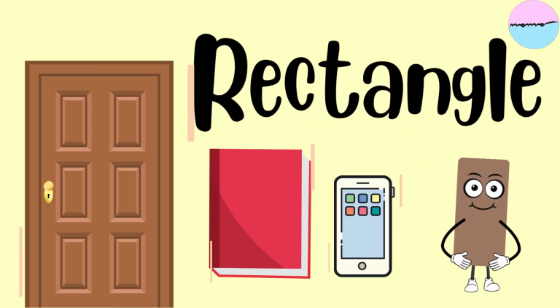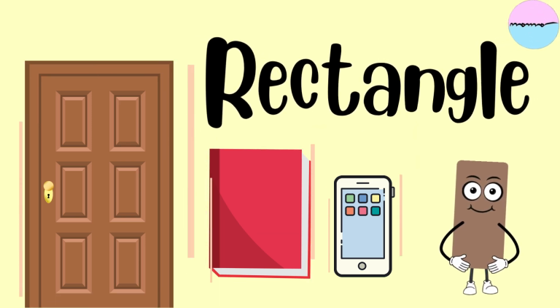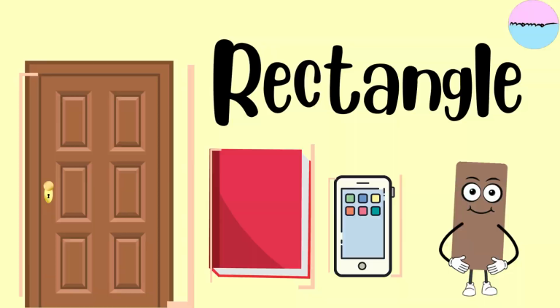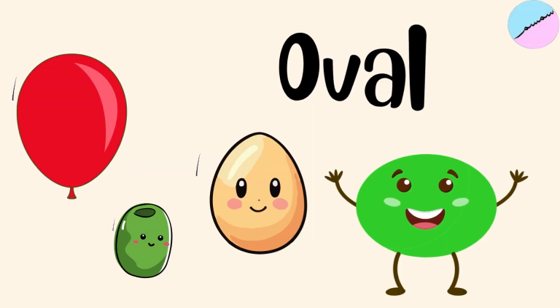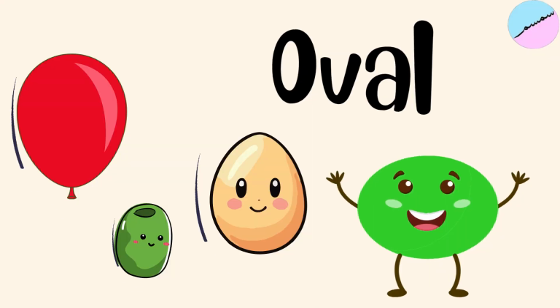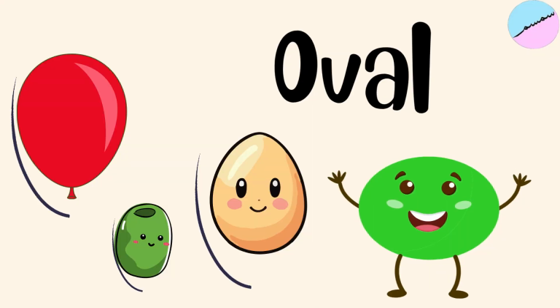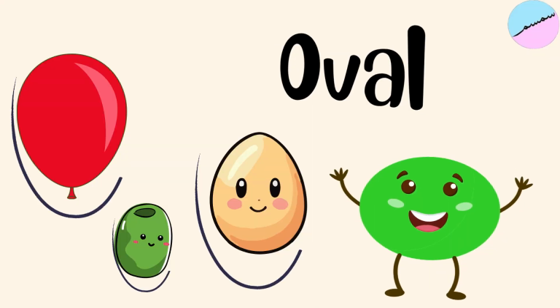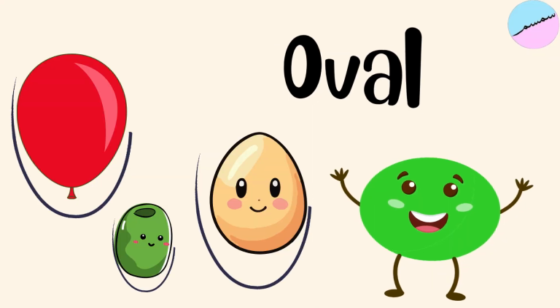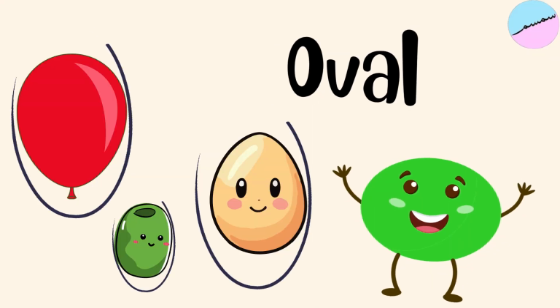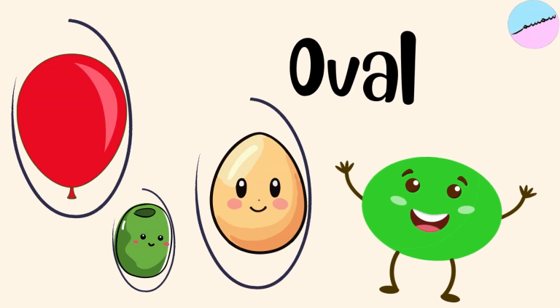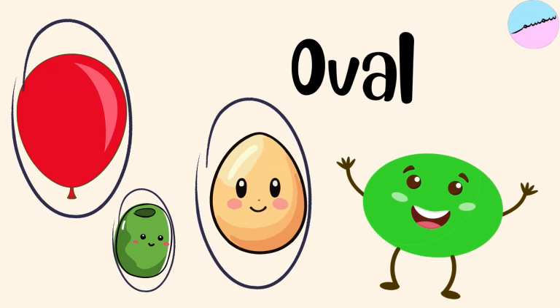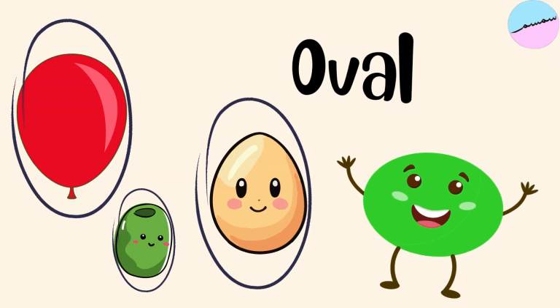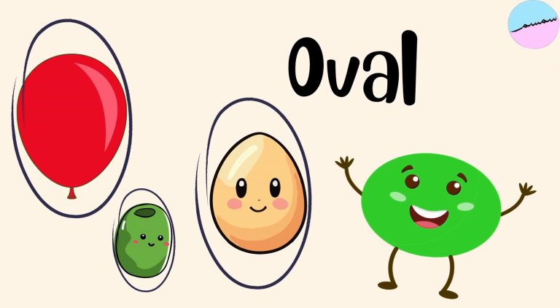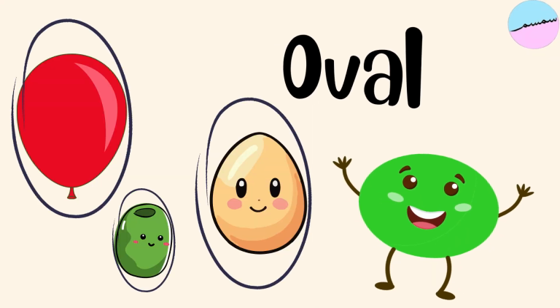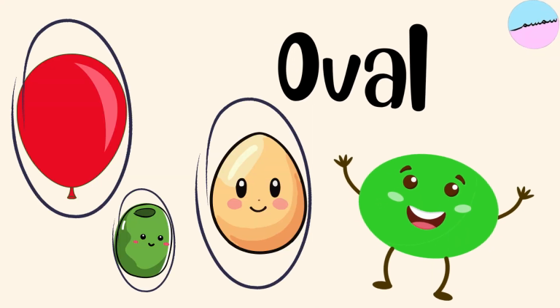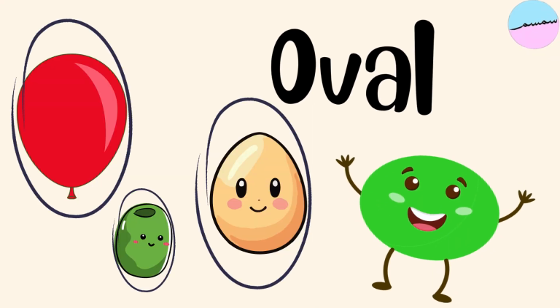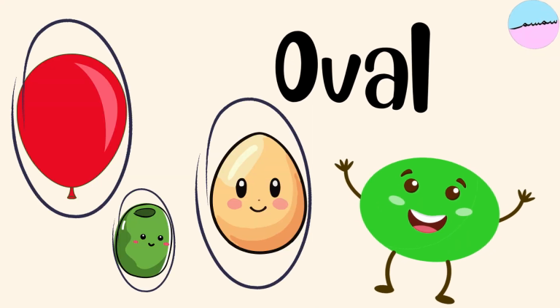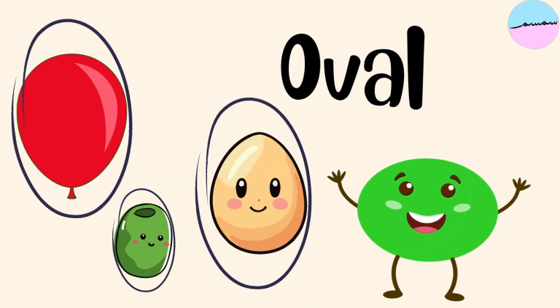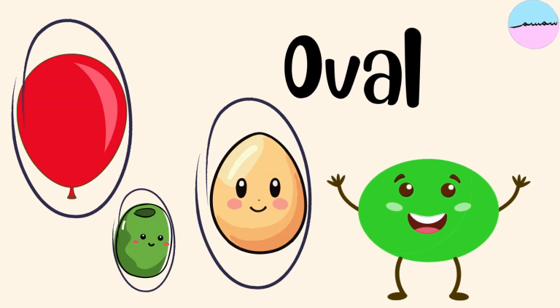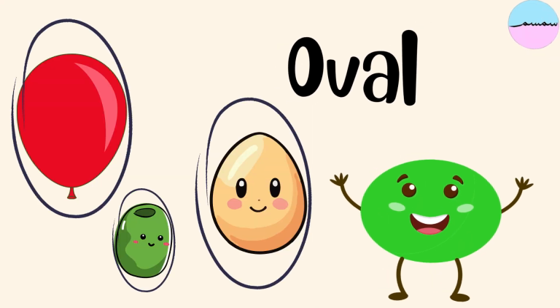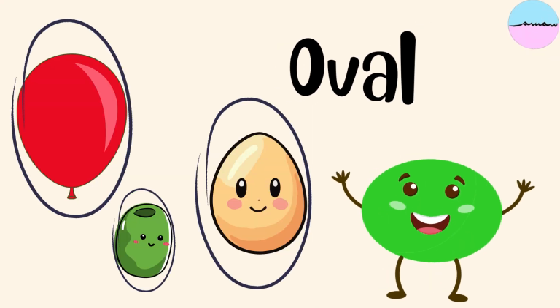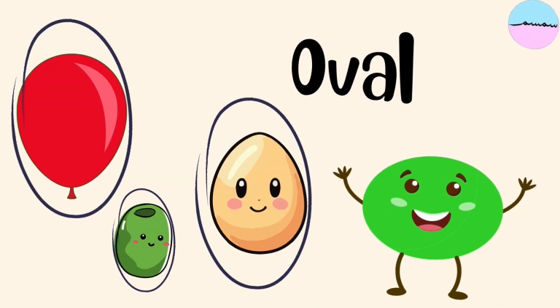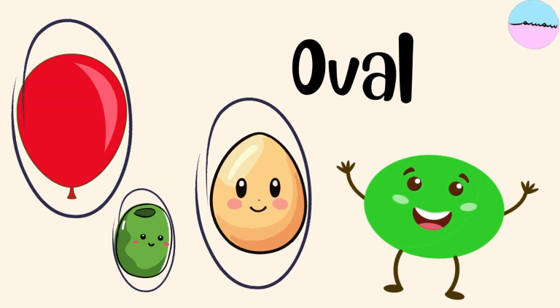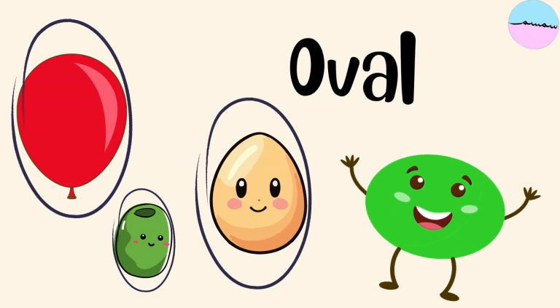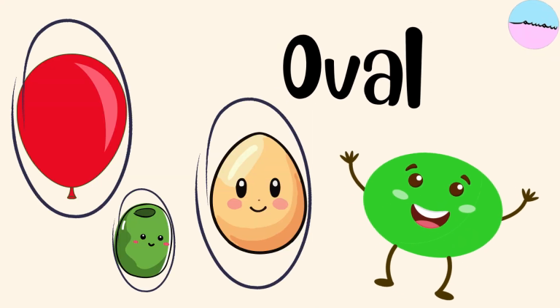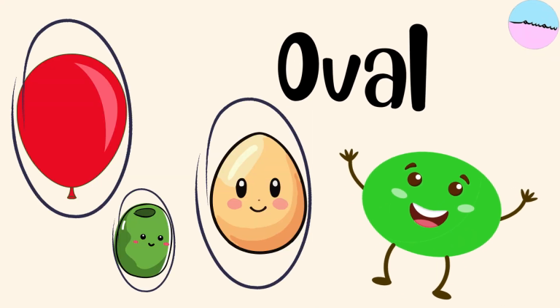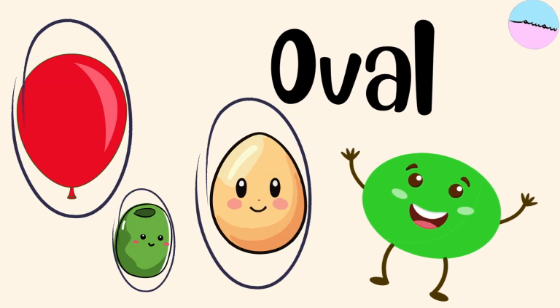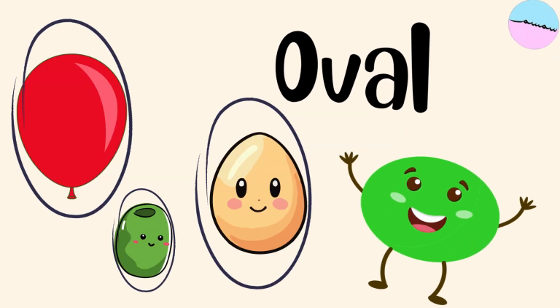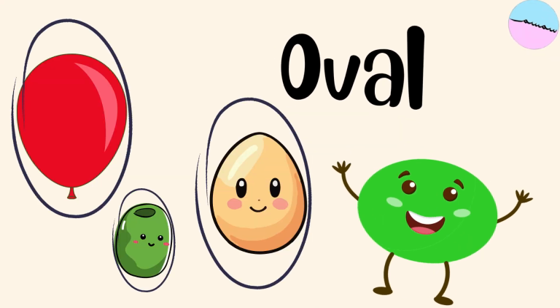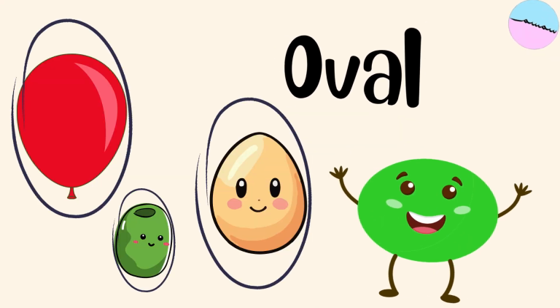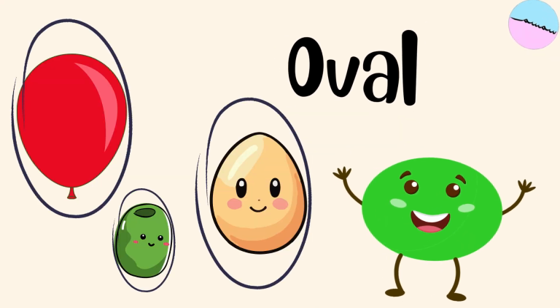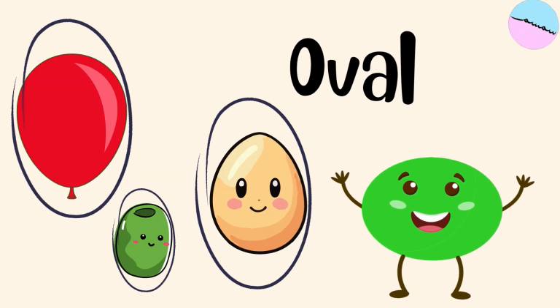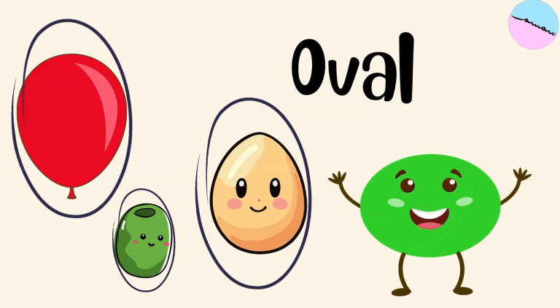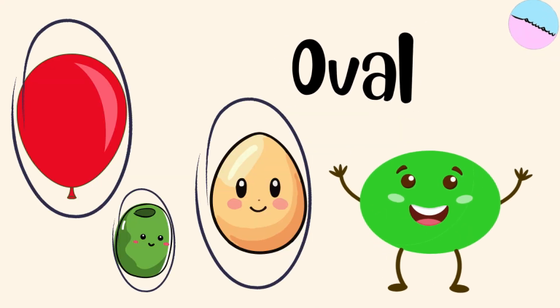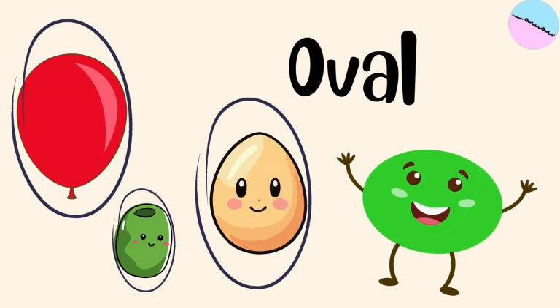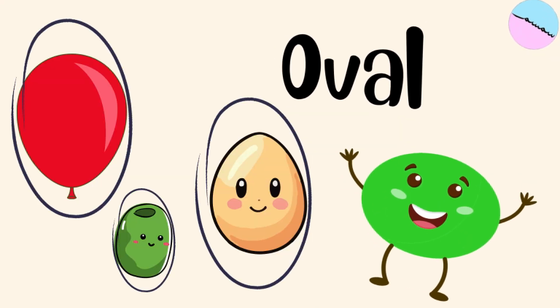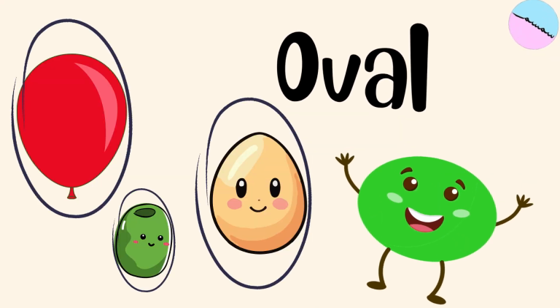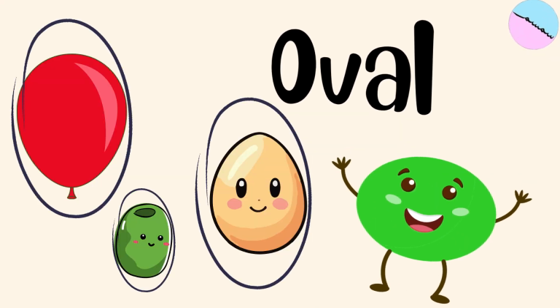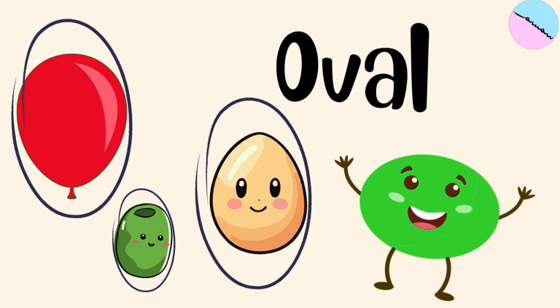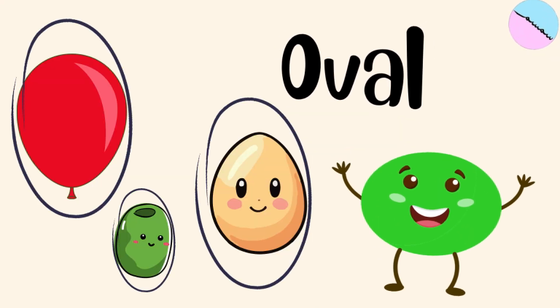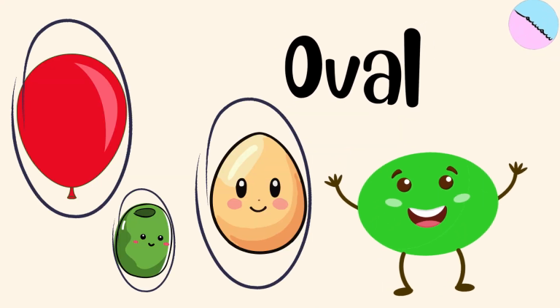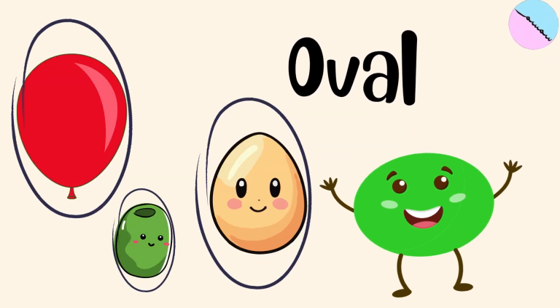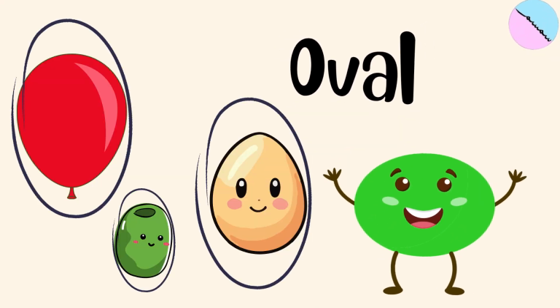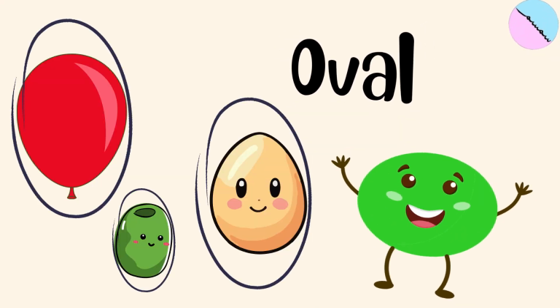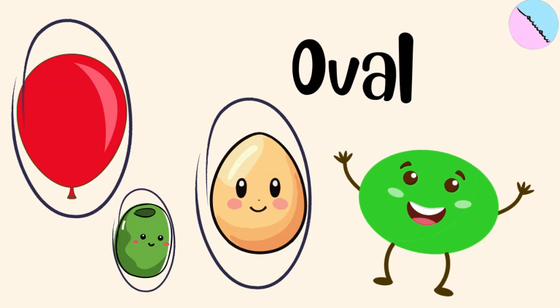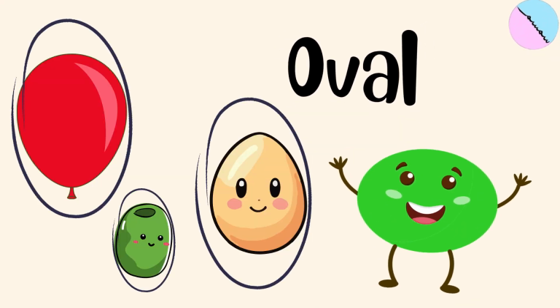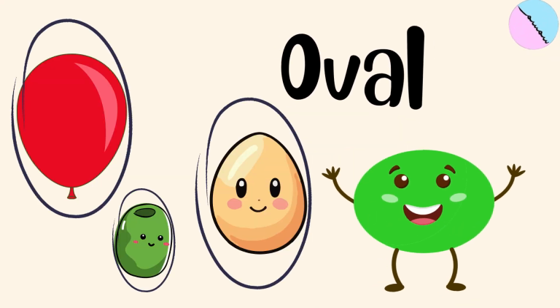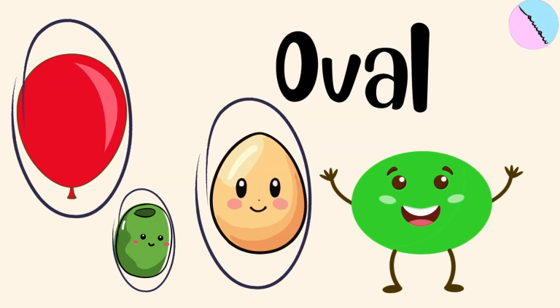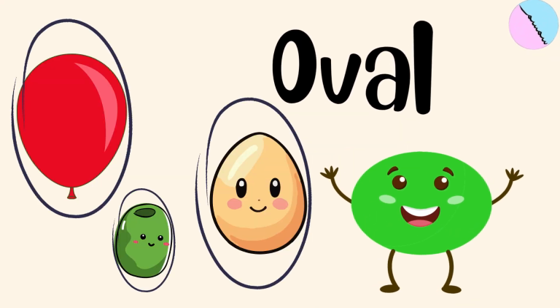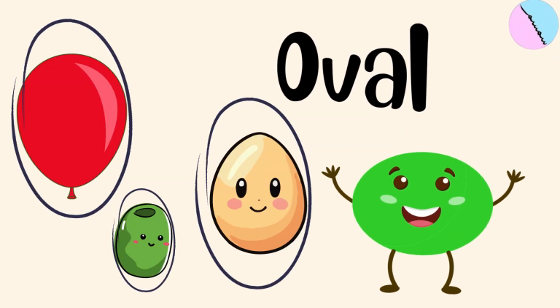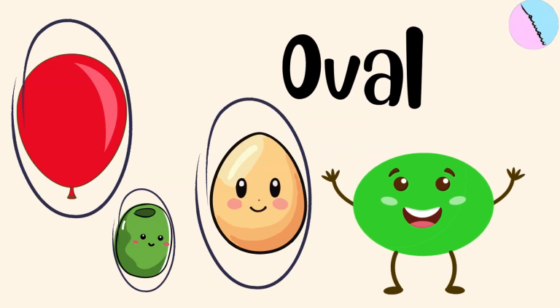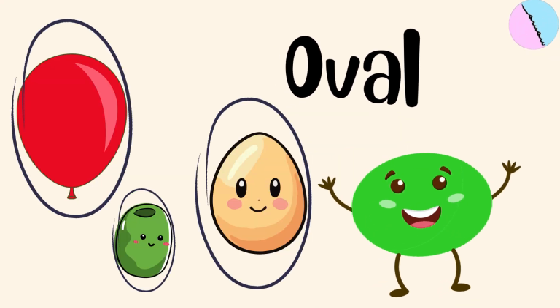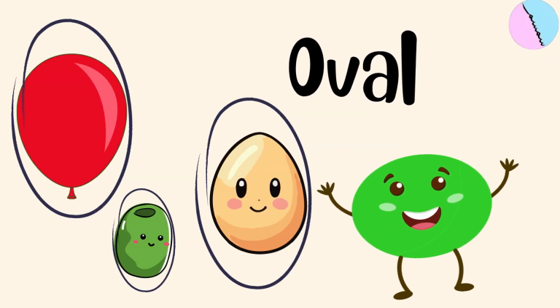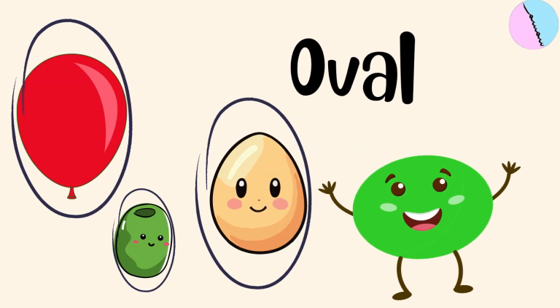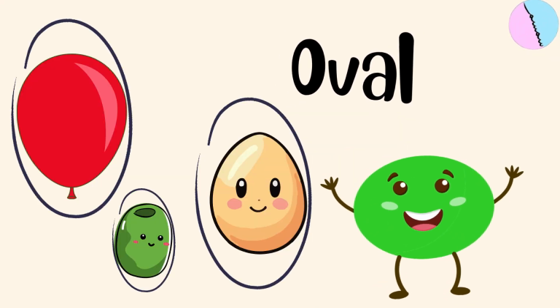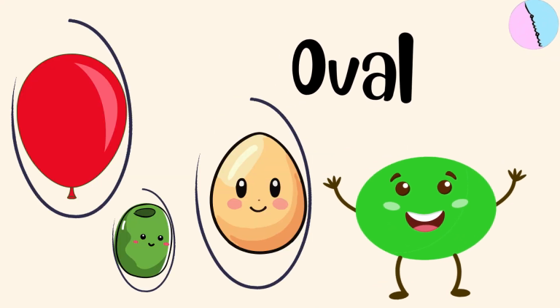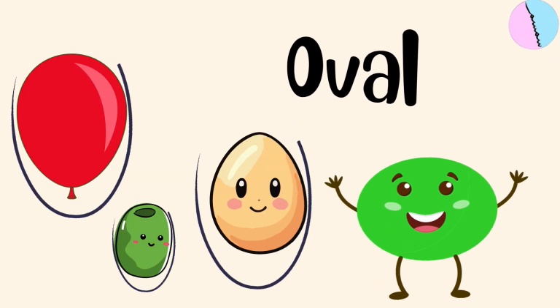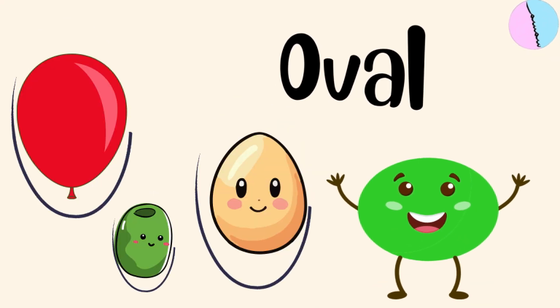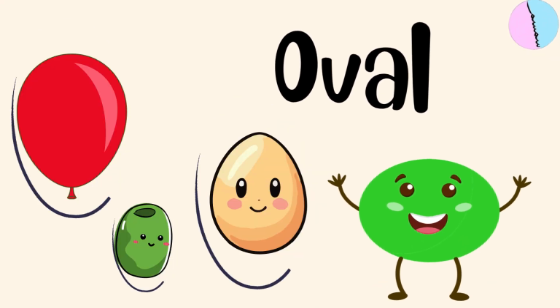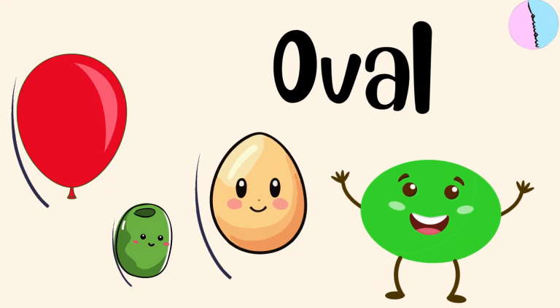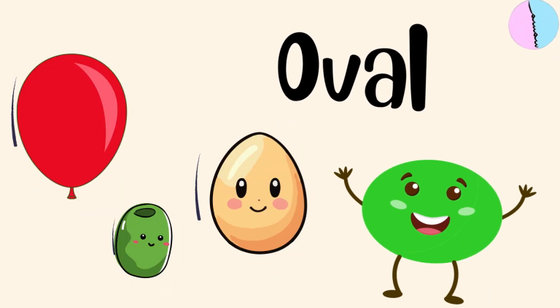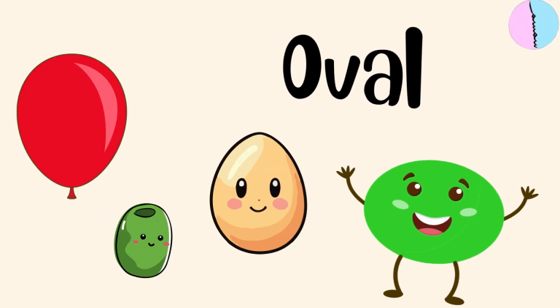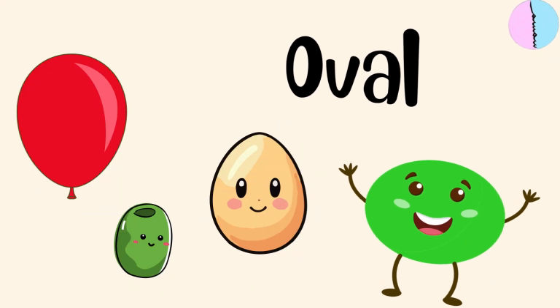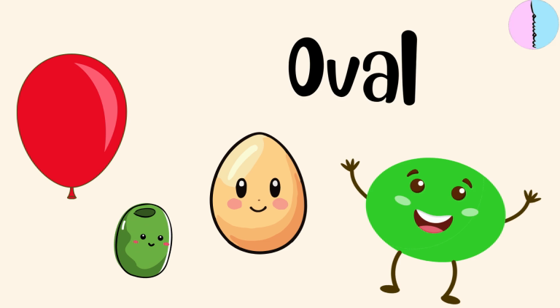This is an oval. An oval is like a stretched out circle. It looks like an egg or a balloon or an olive.